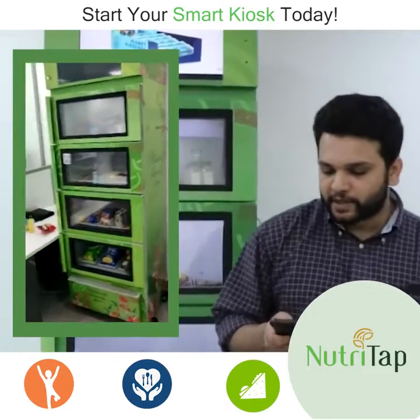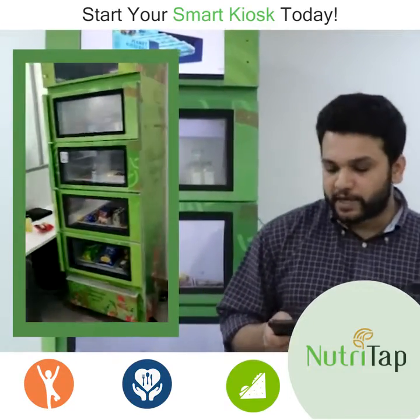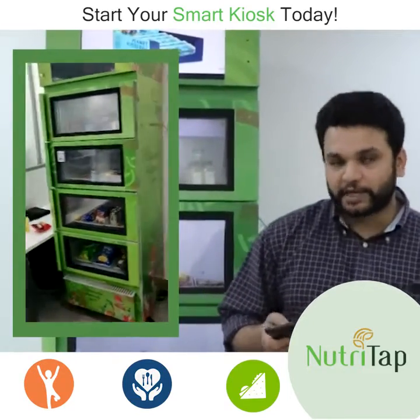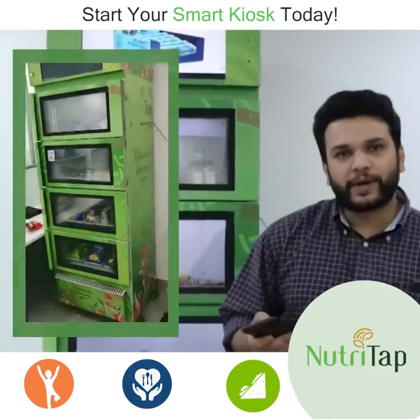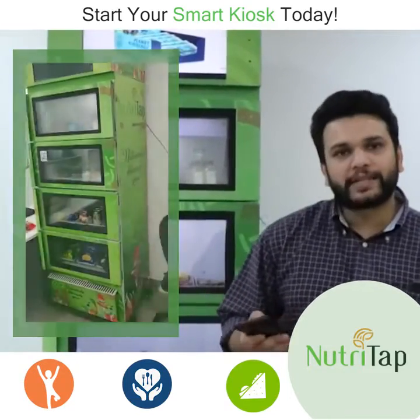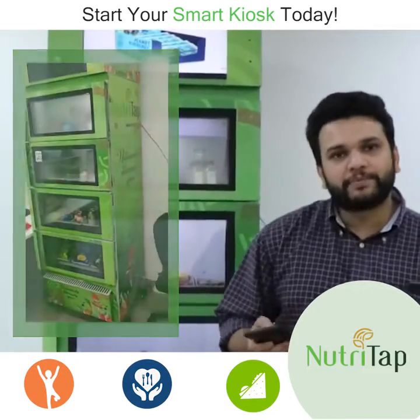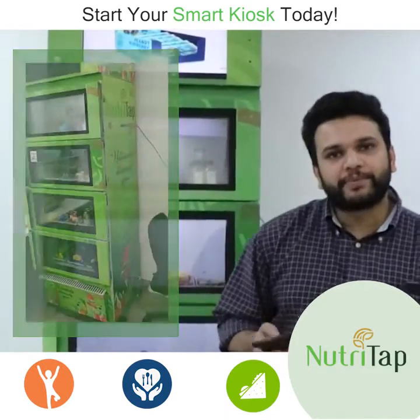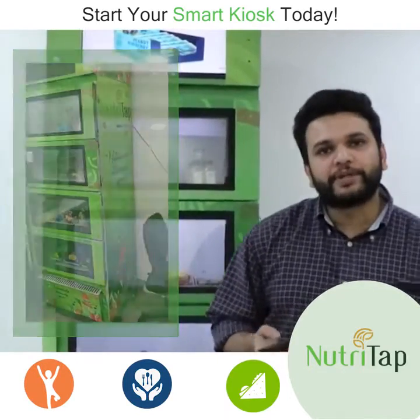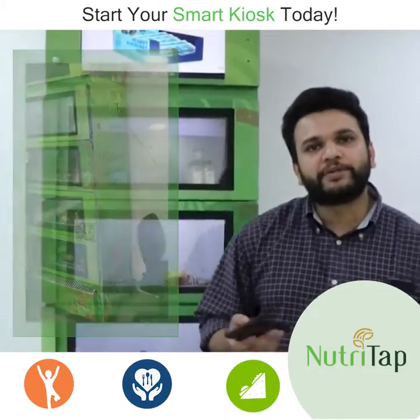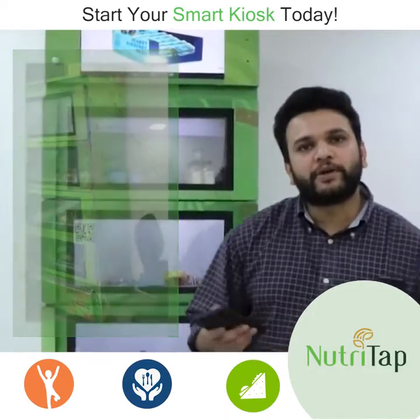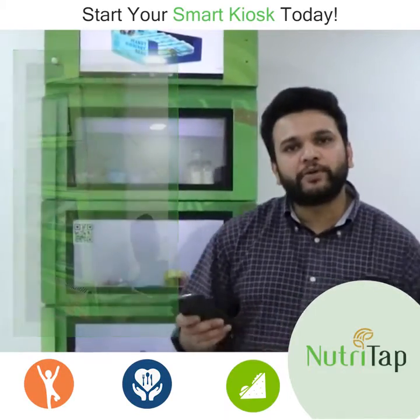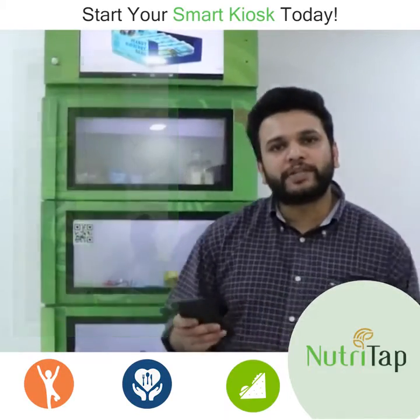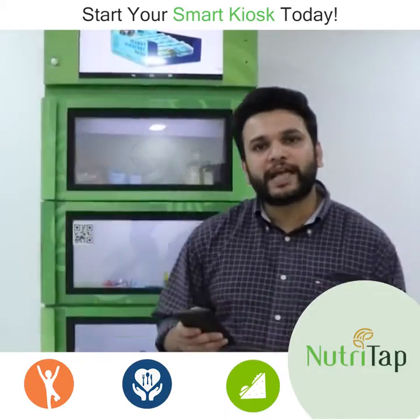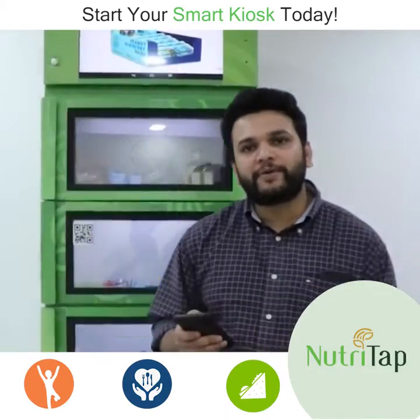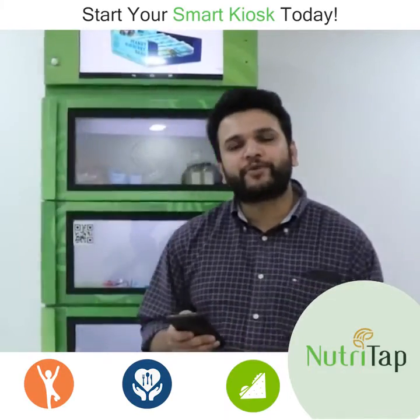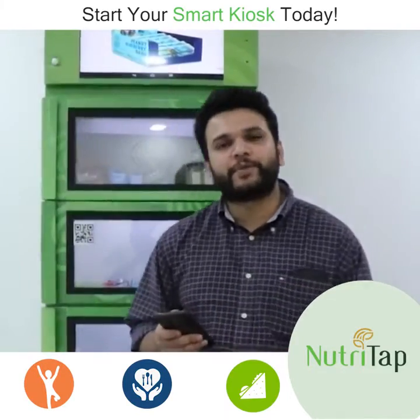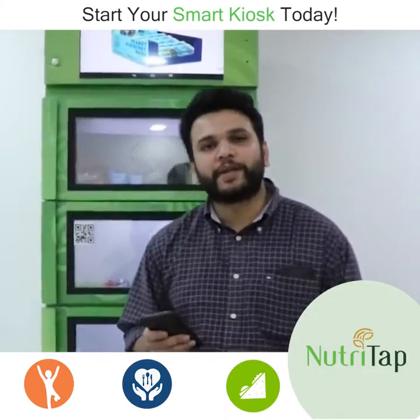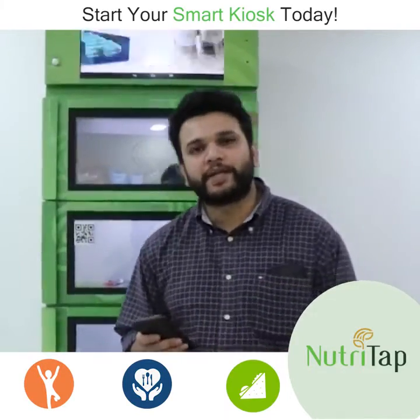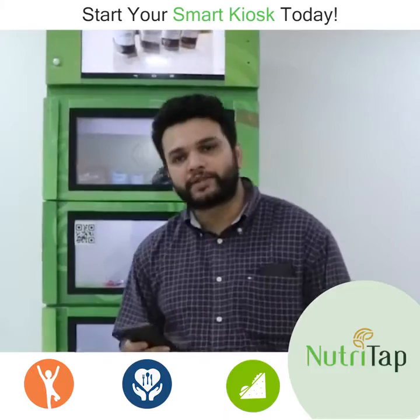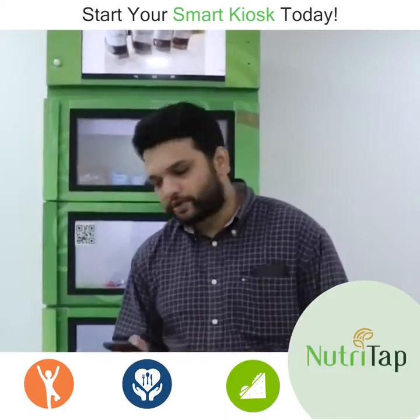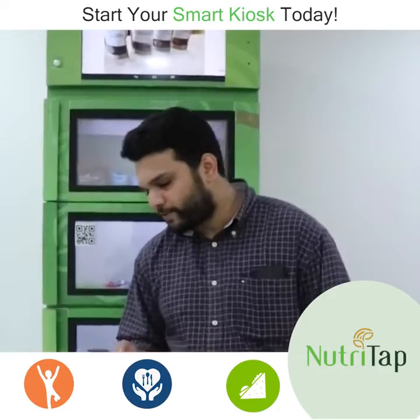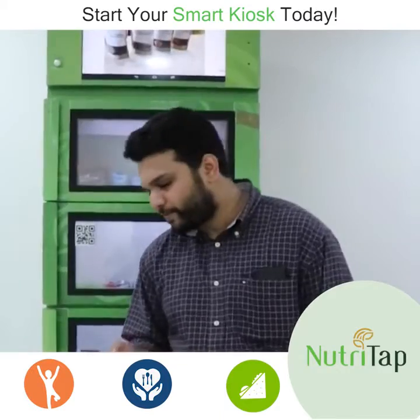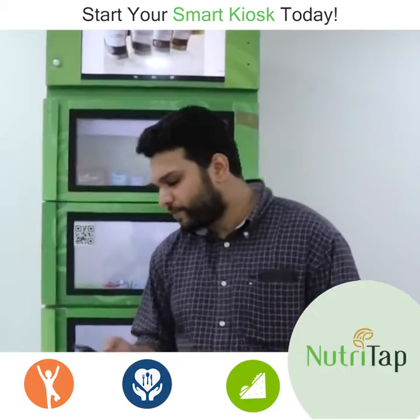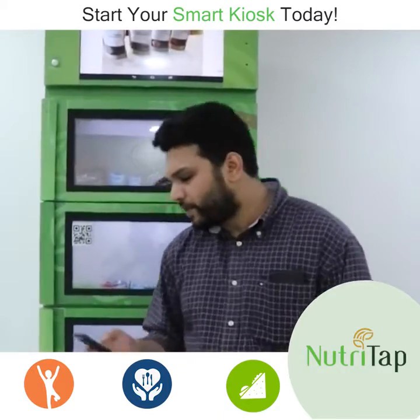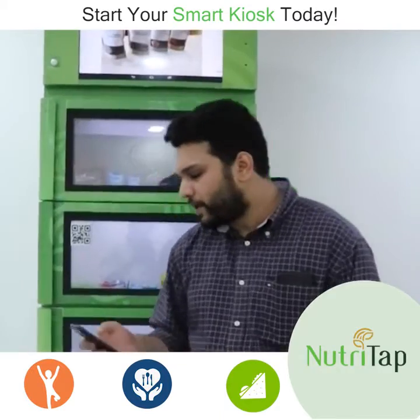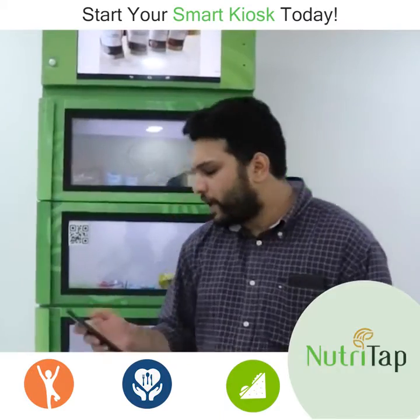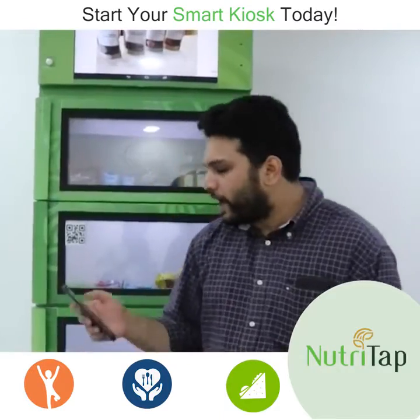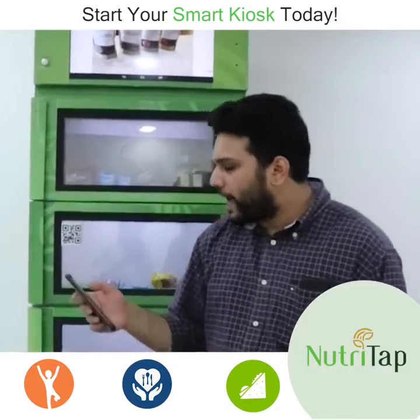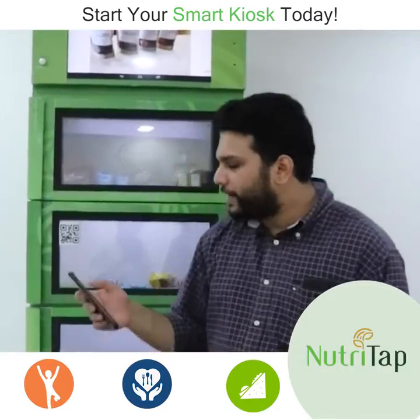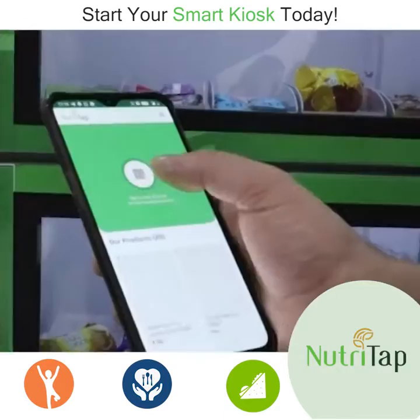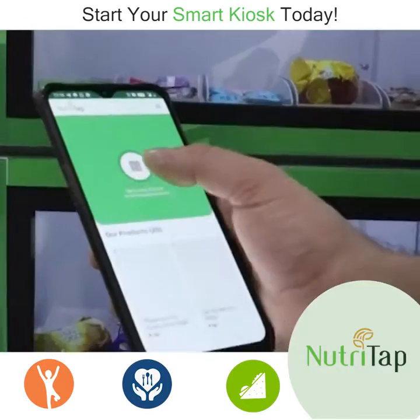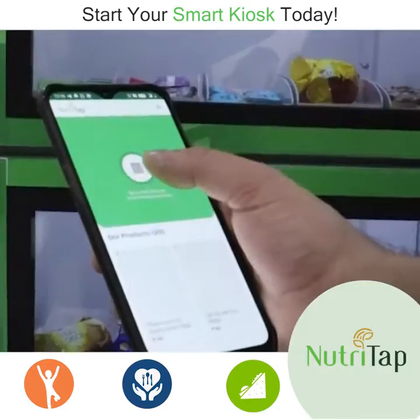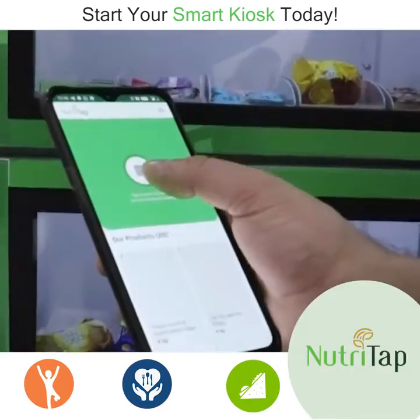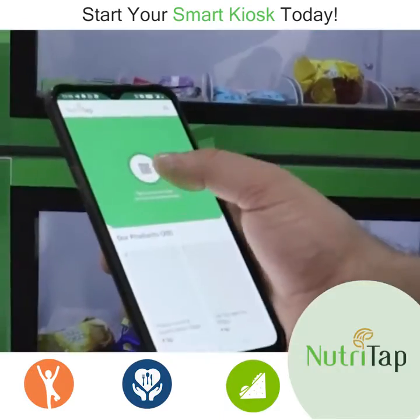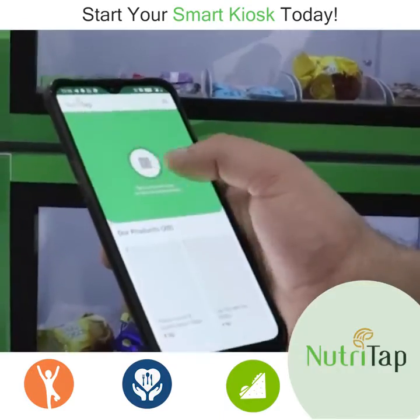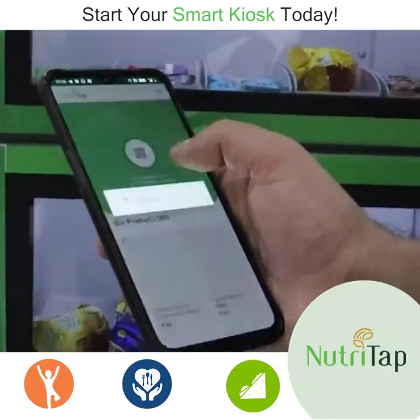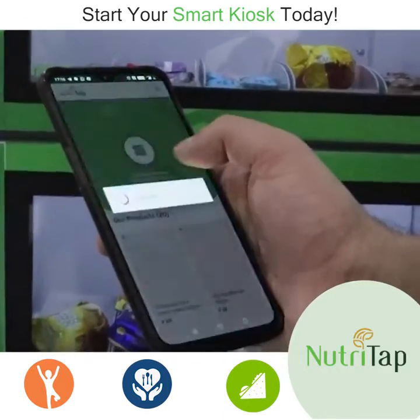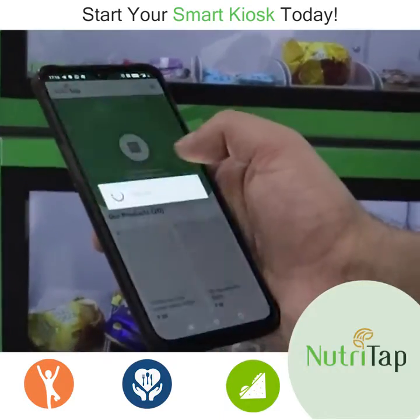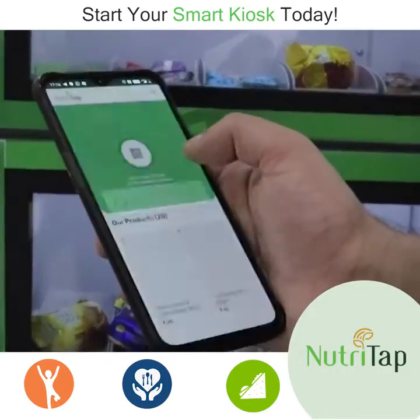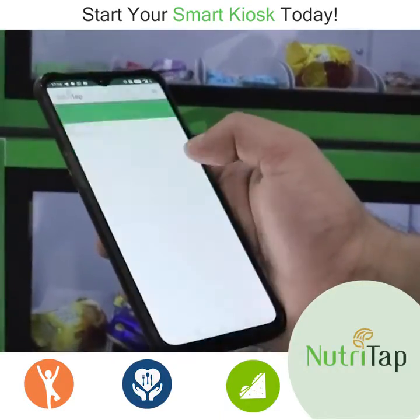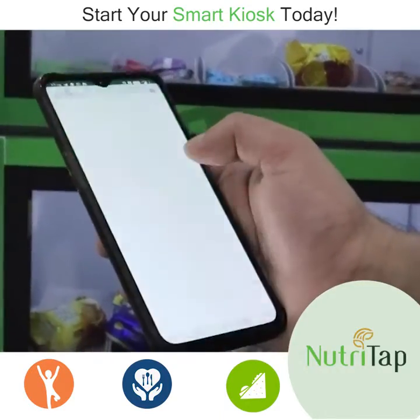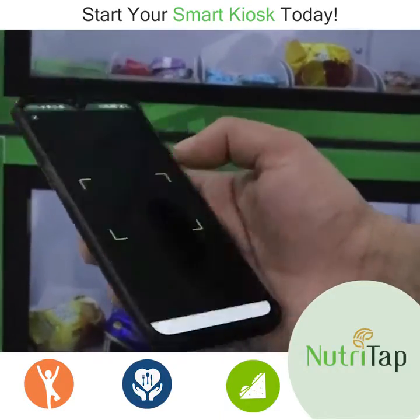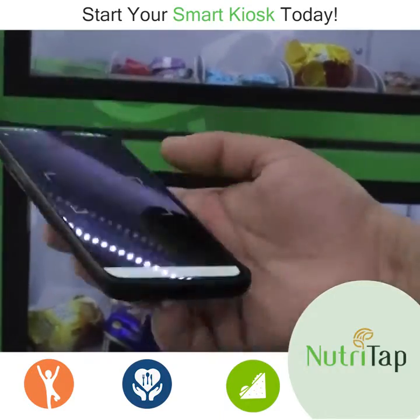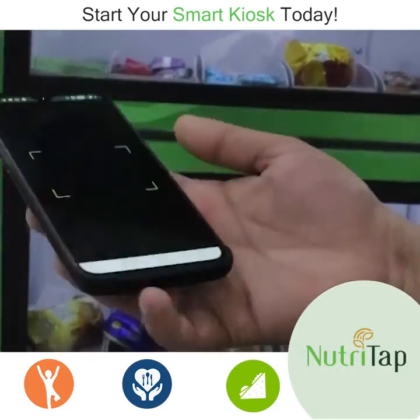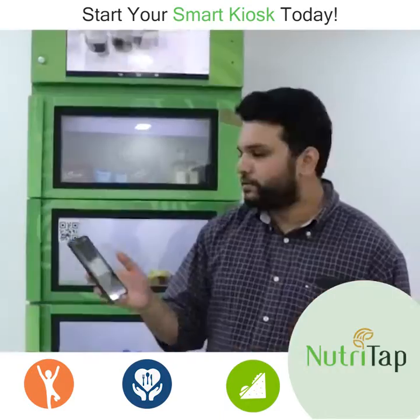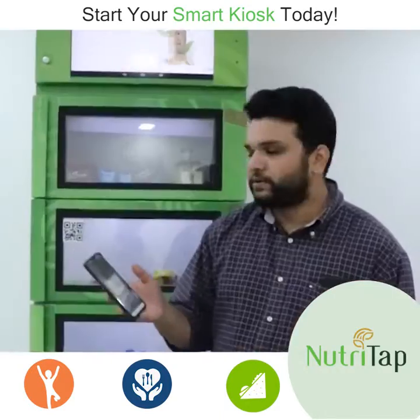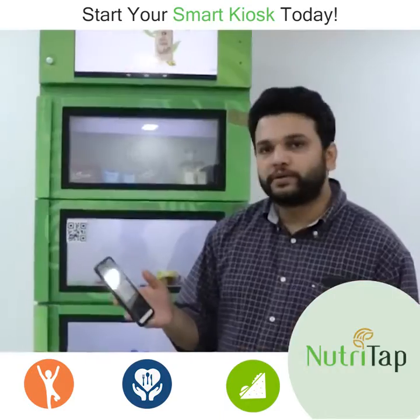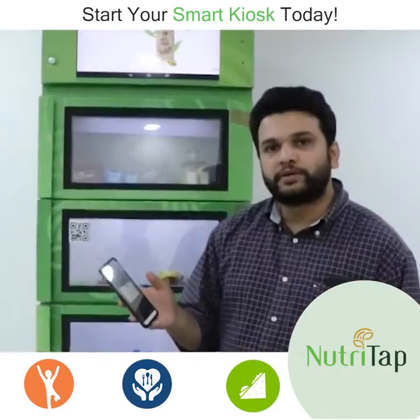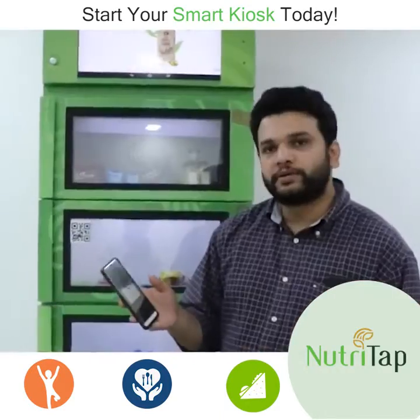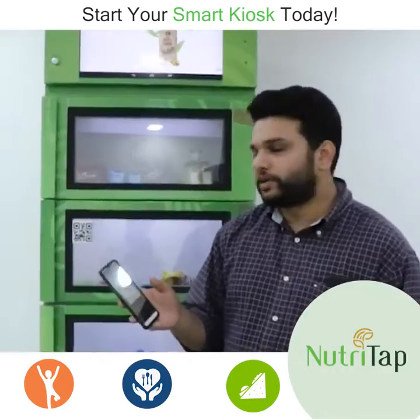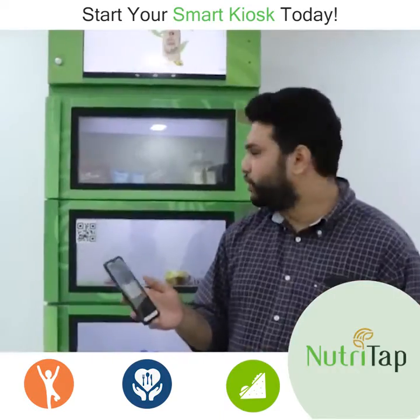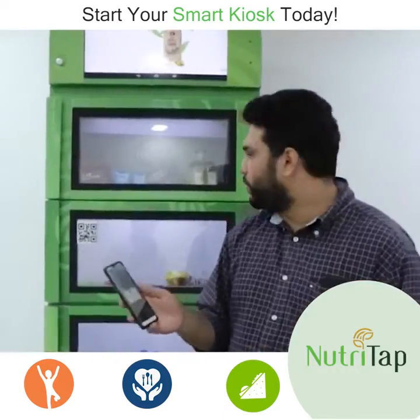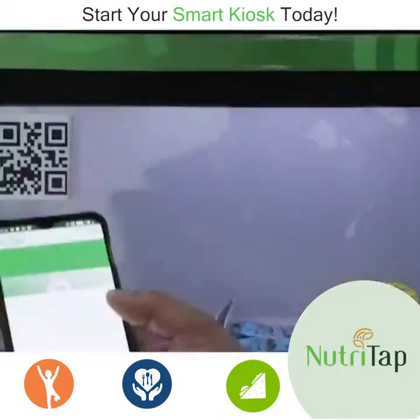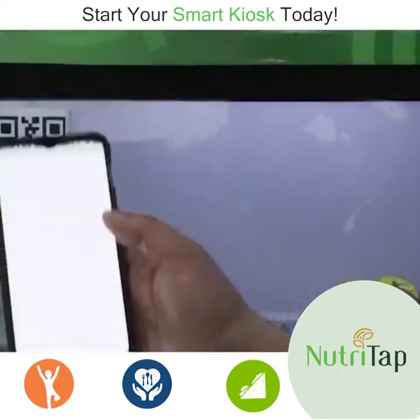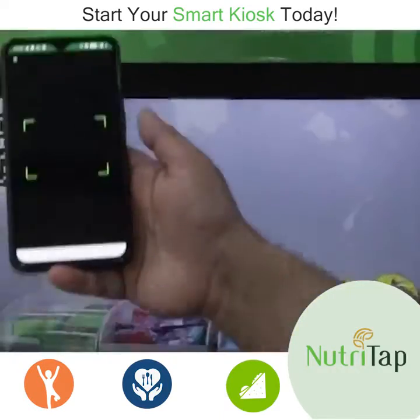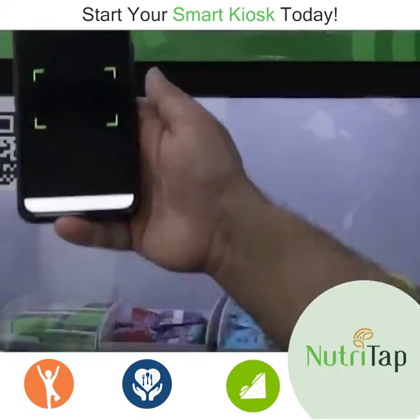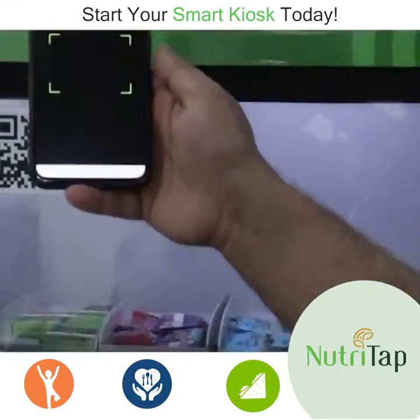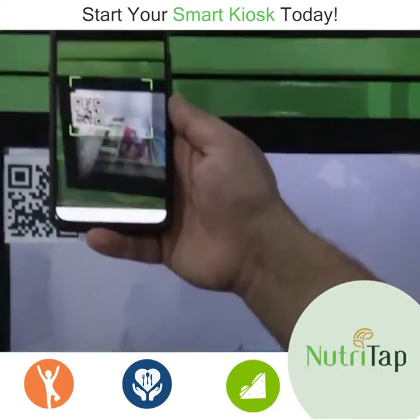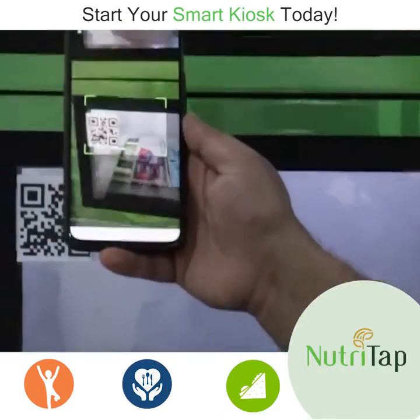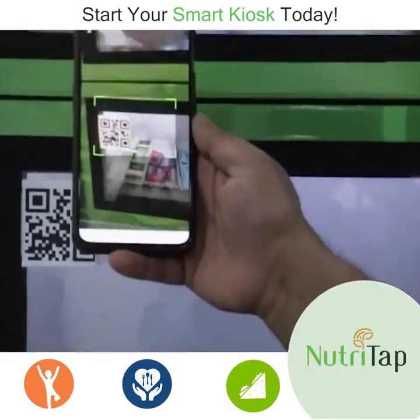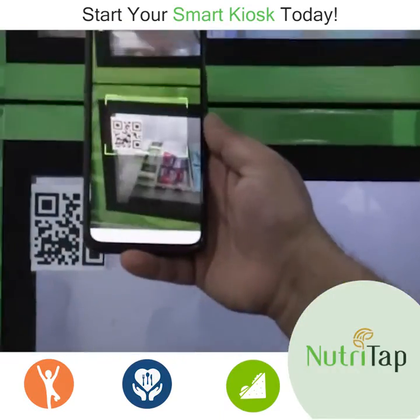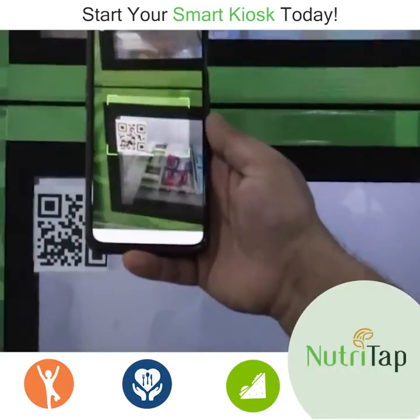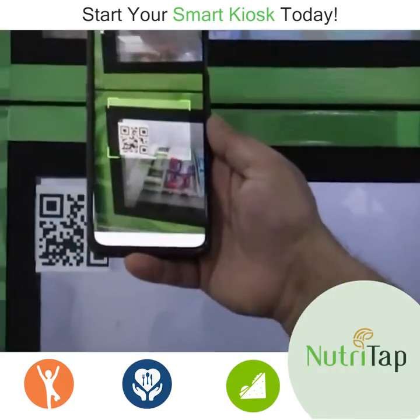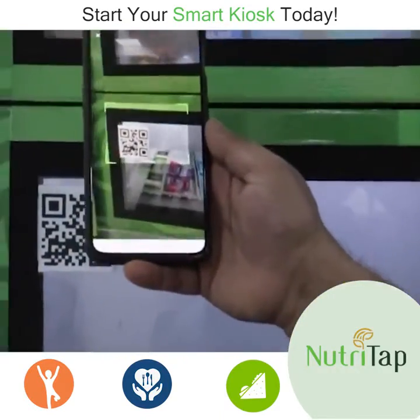It's quite simple — you download the app from the Play Store and click to scan the QR code which is pasted right here.